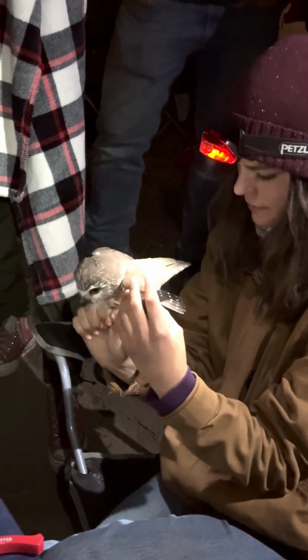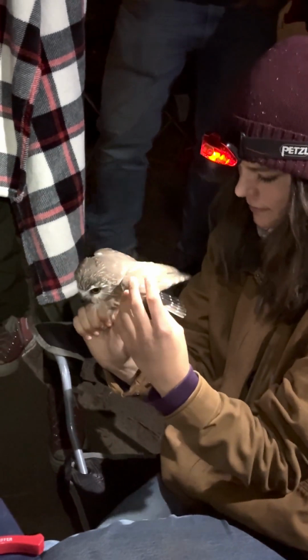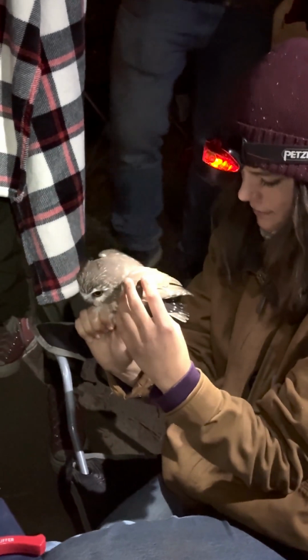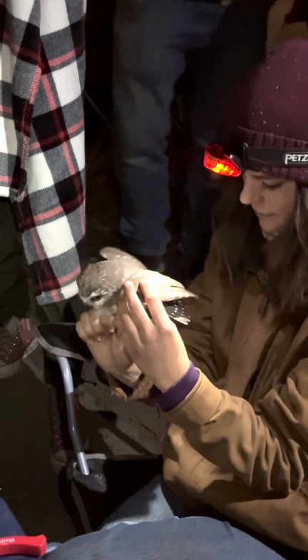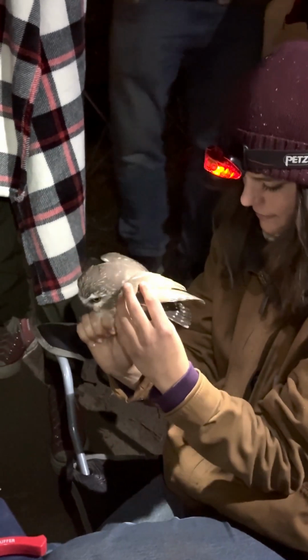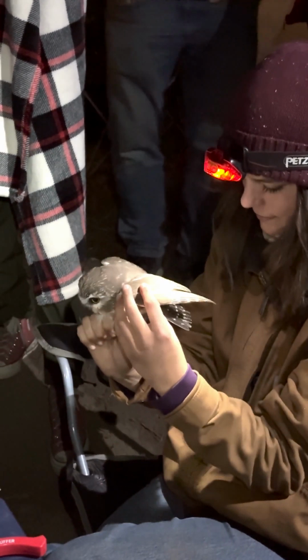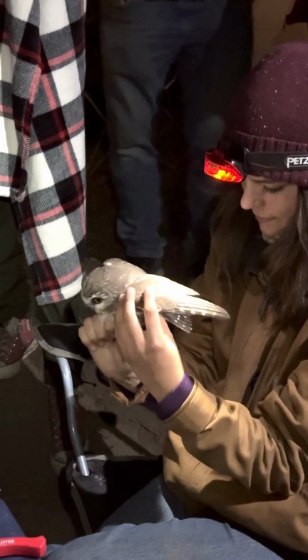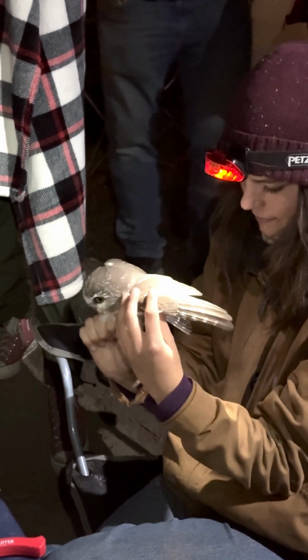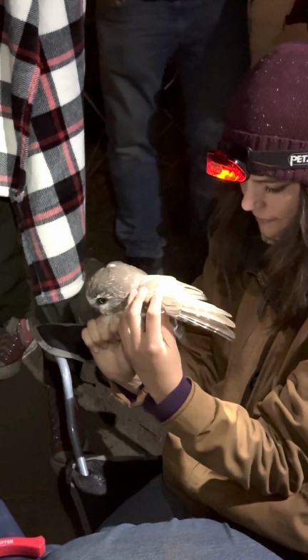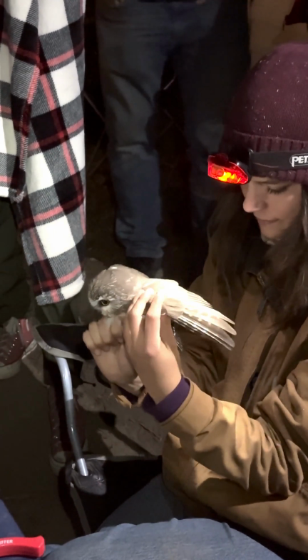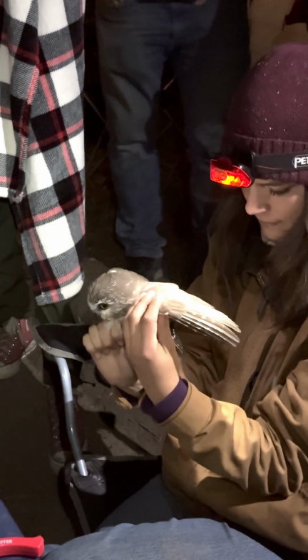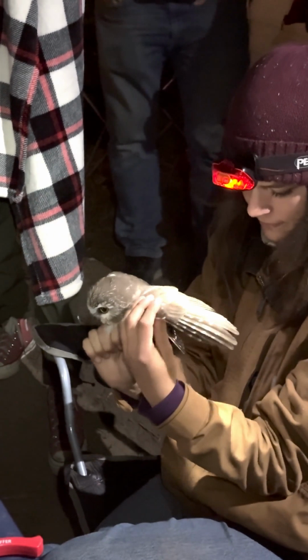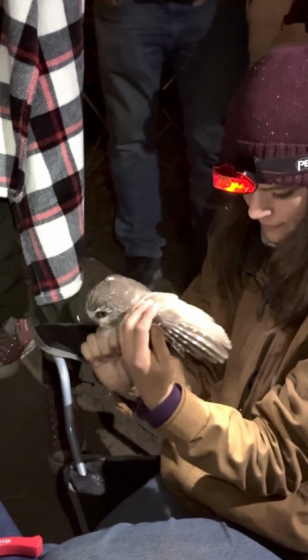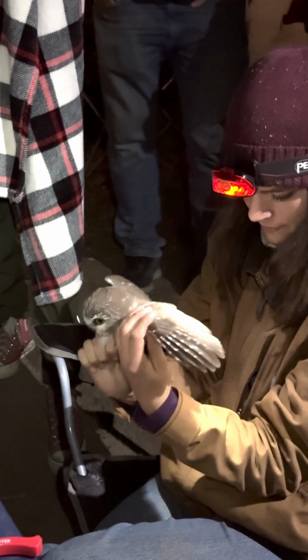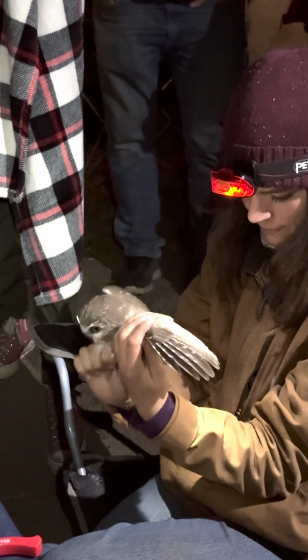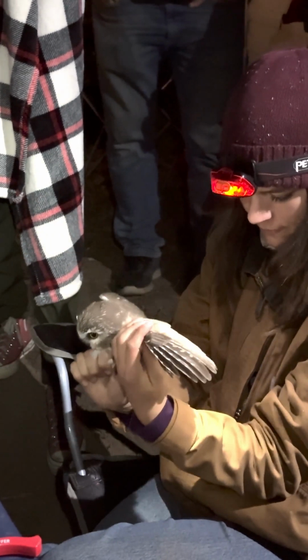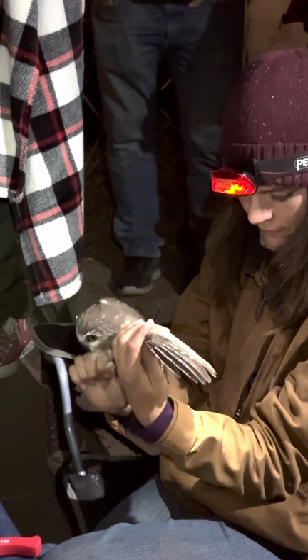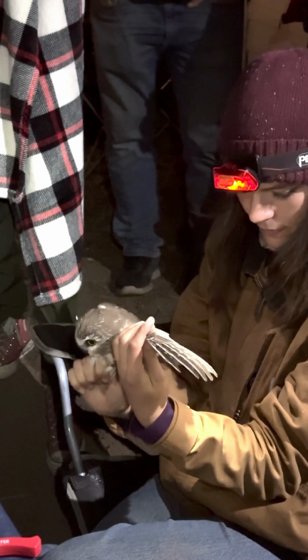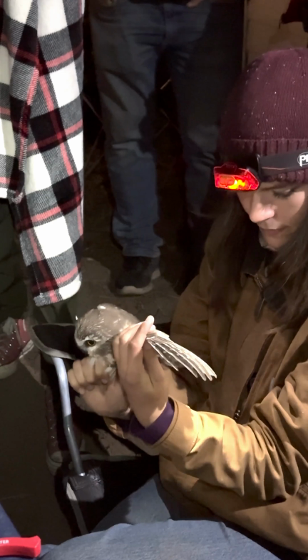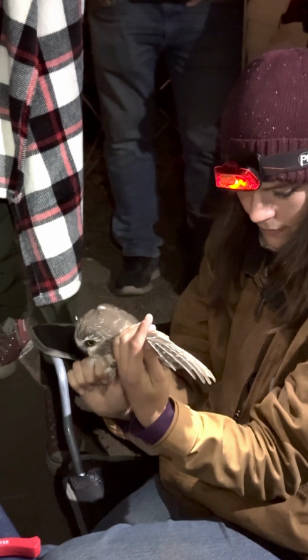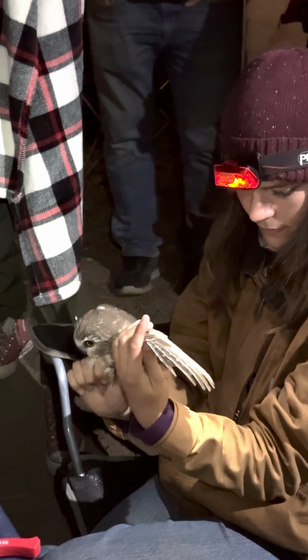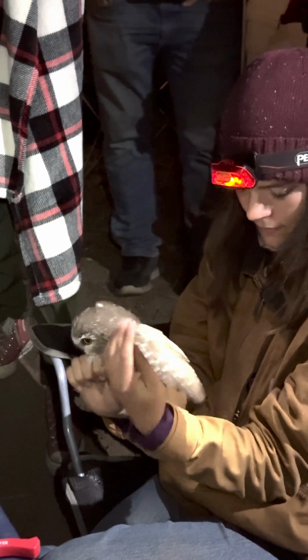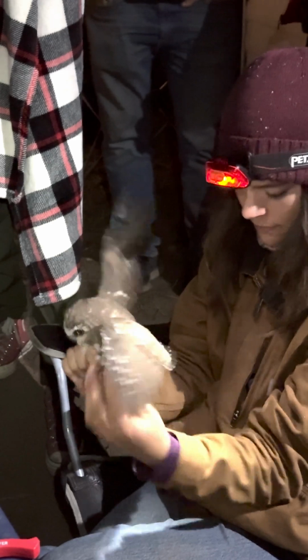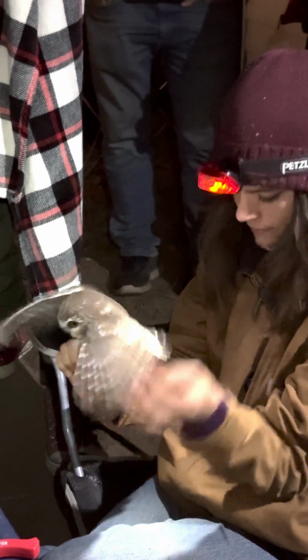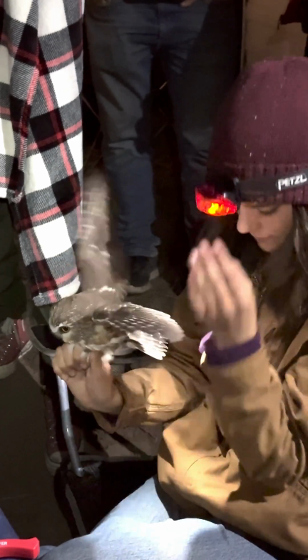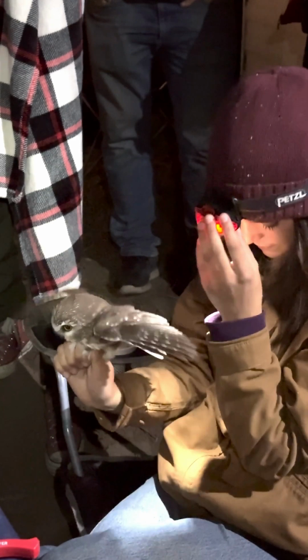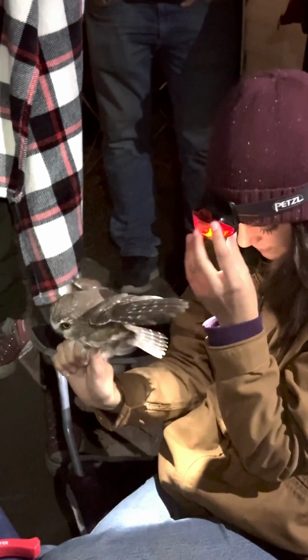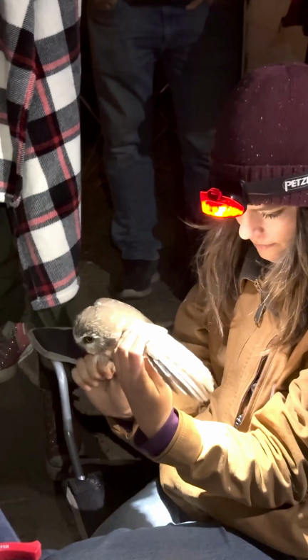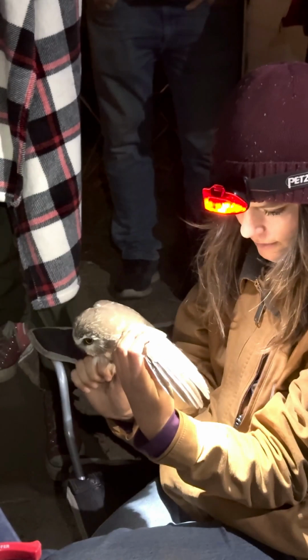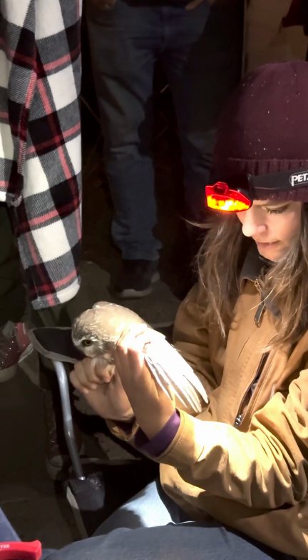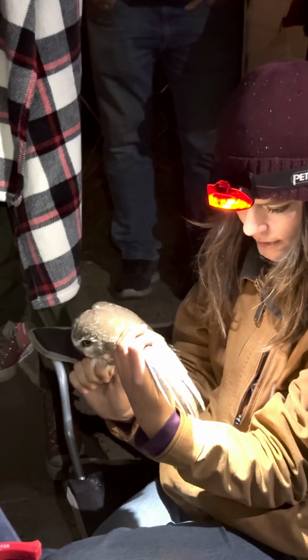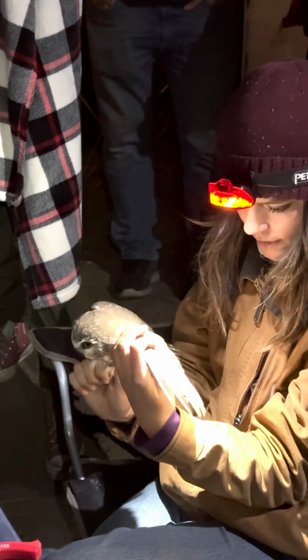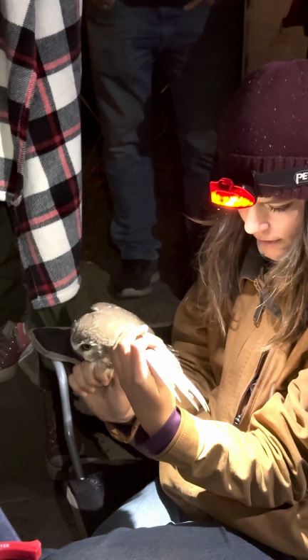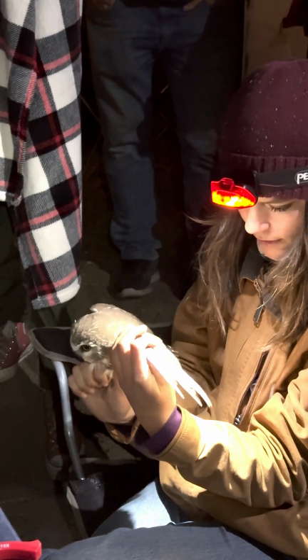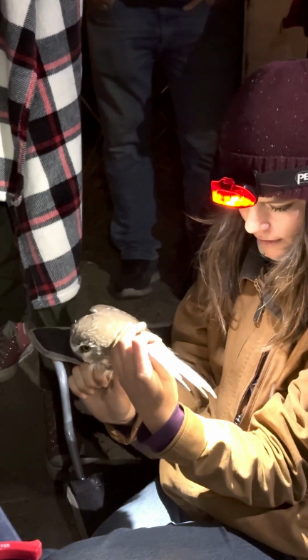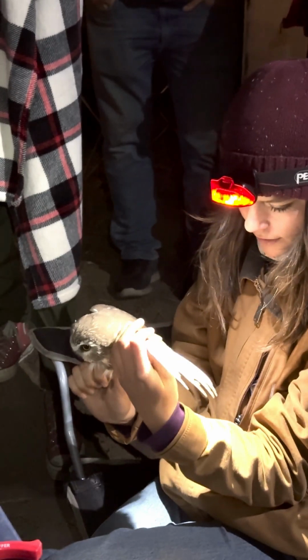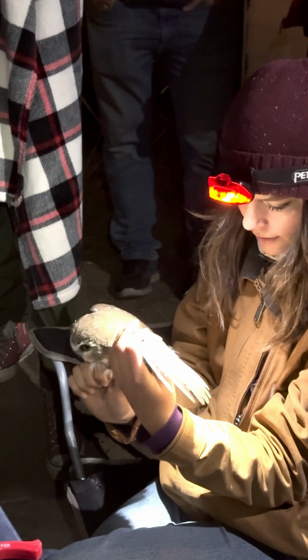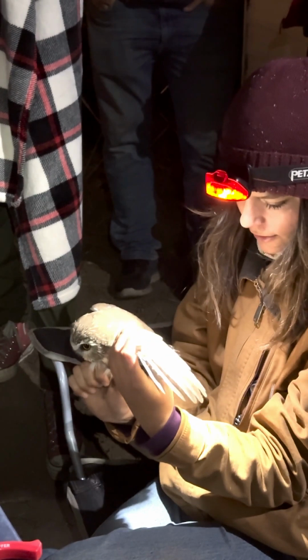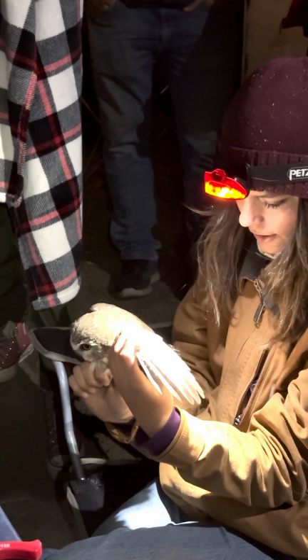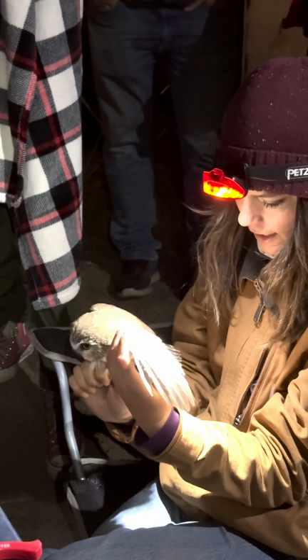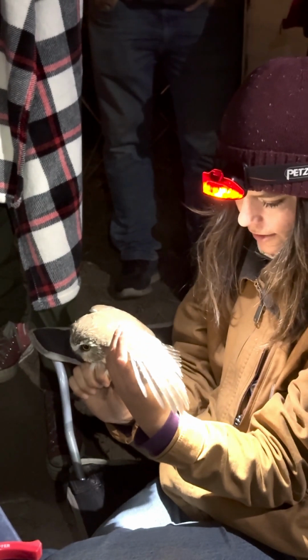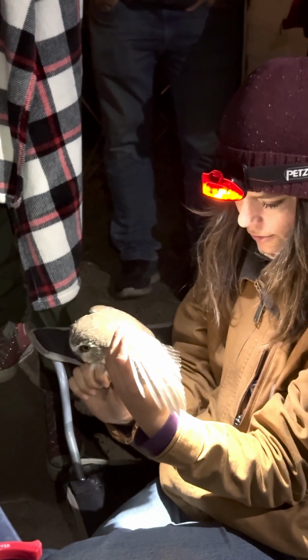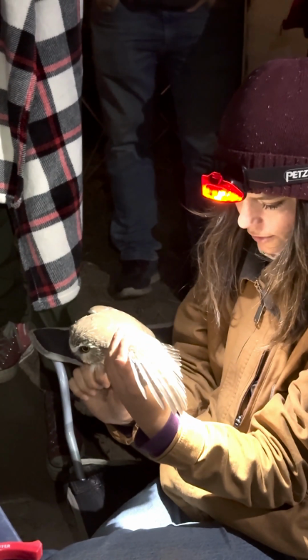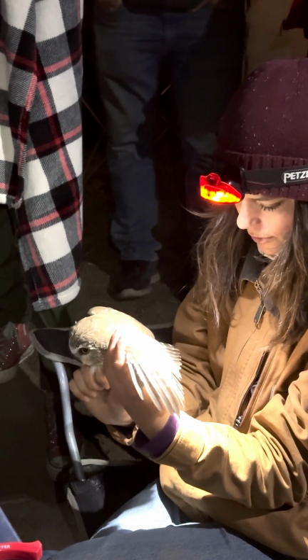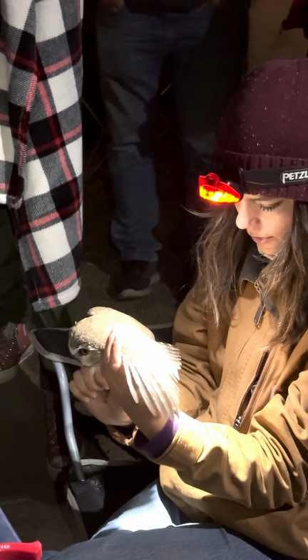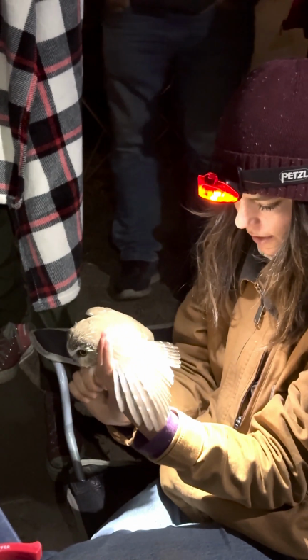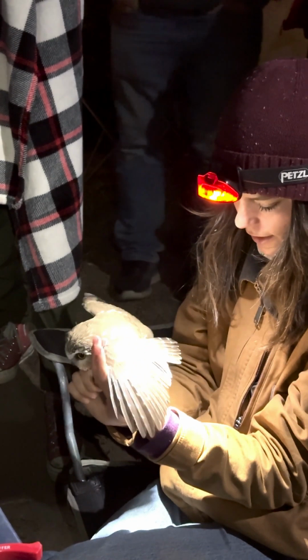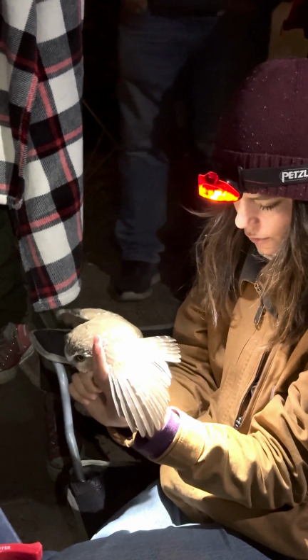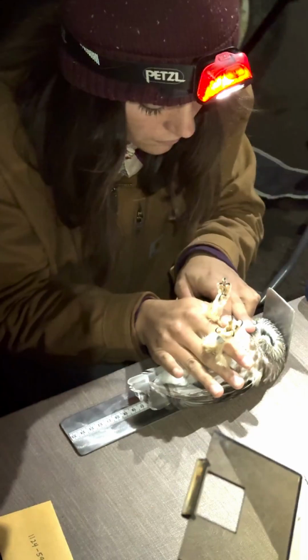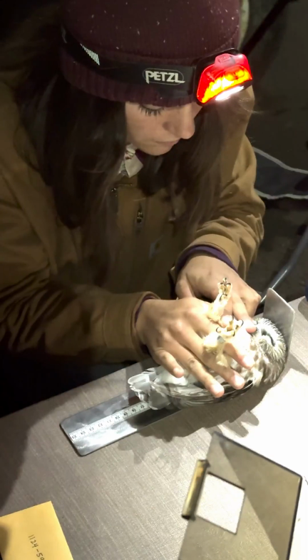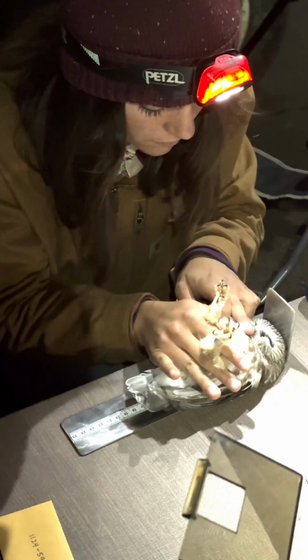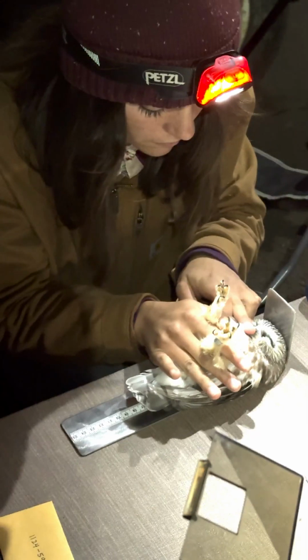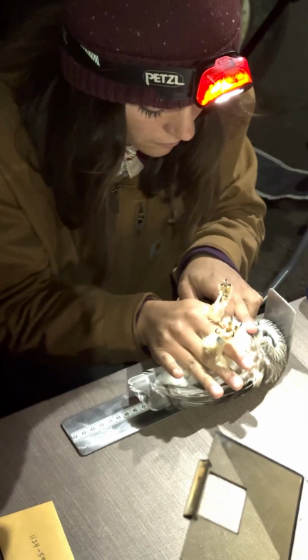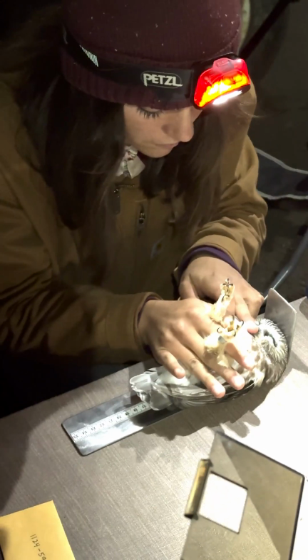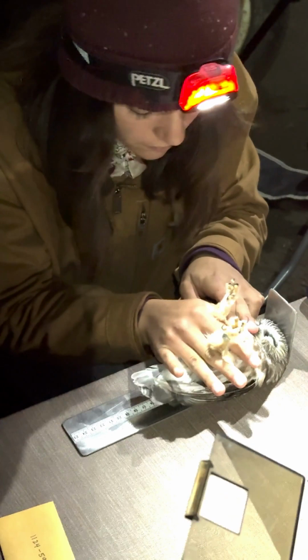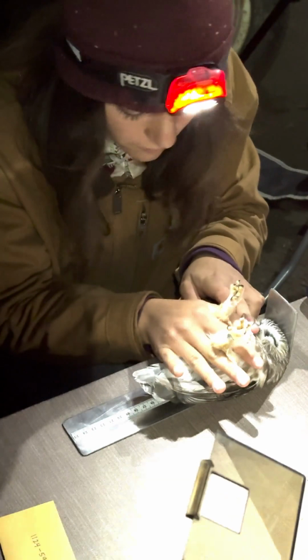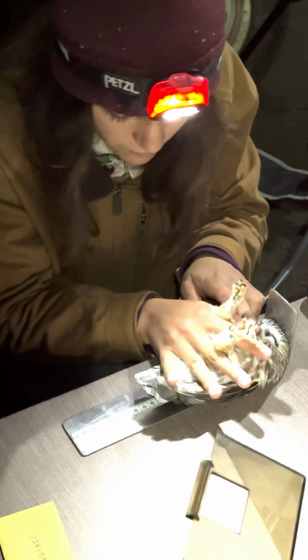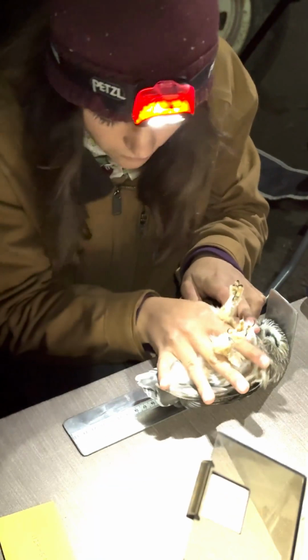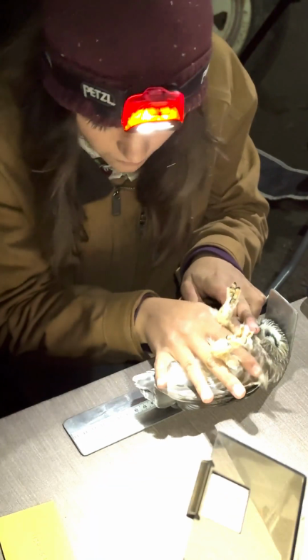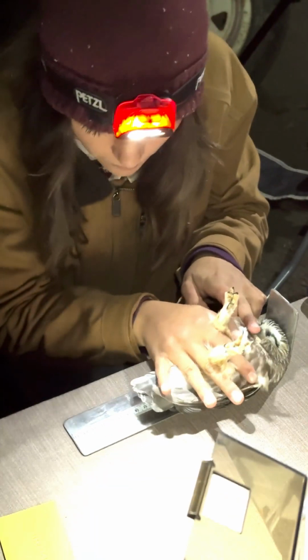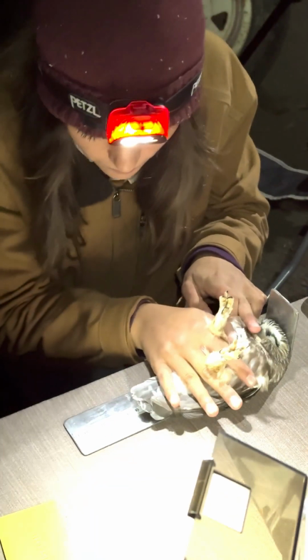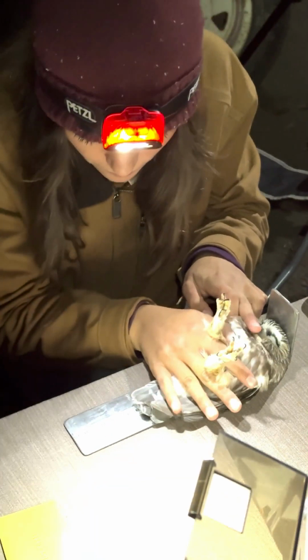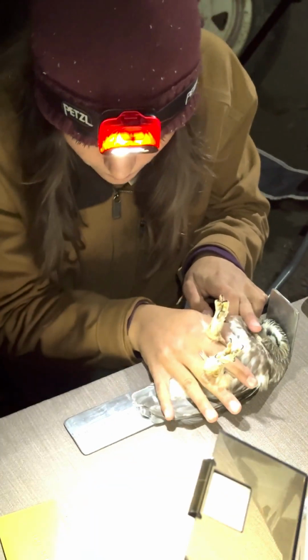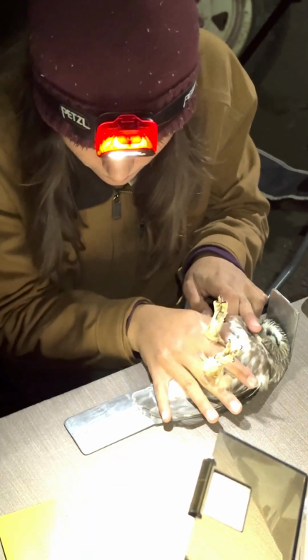Lauren was looking for fat deposits on the breast of the bird. Under age you can put HY — this is a hatch-year bird.